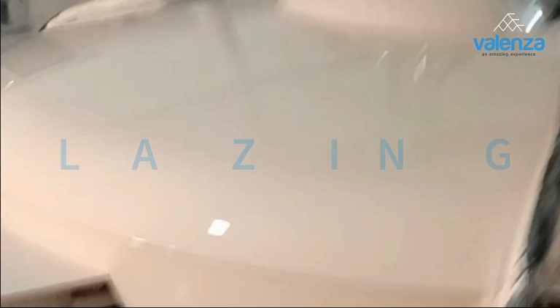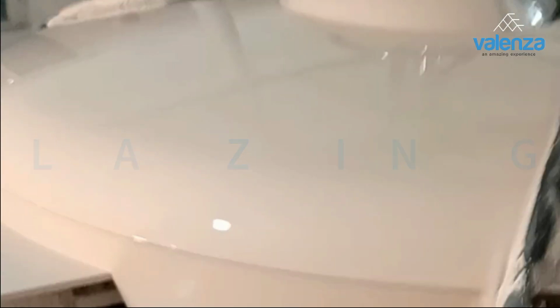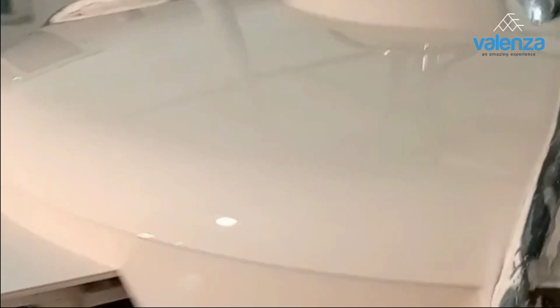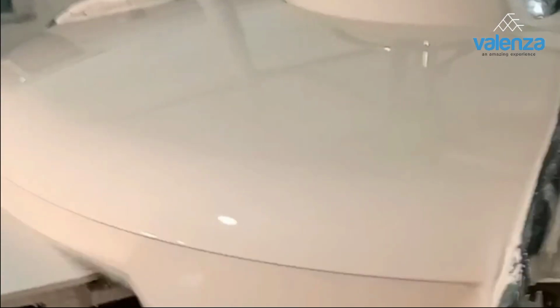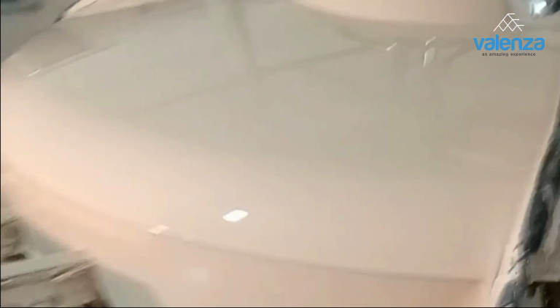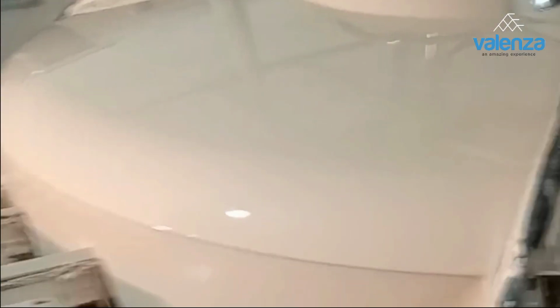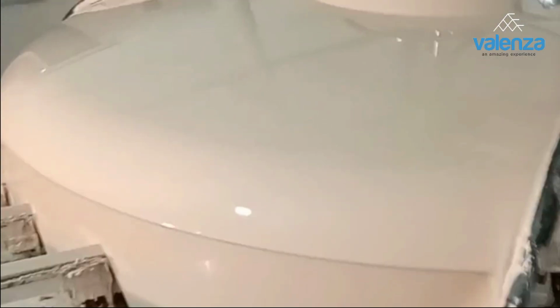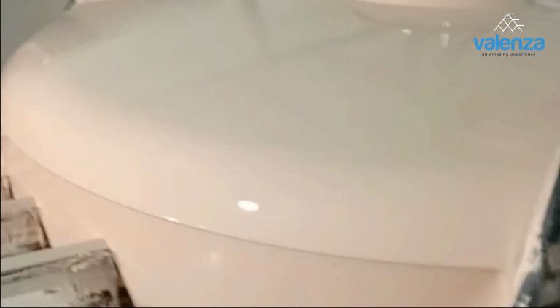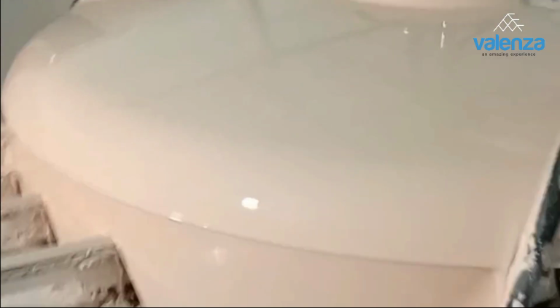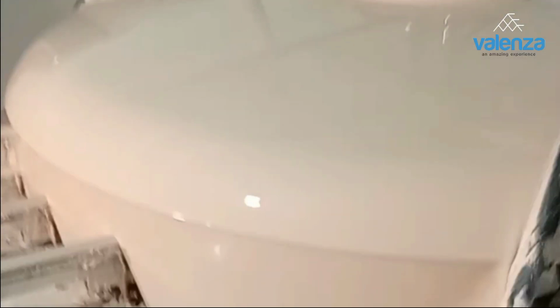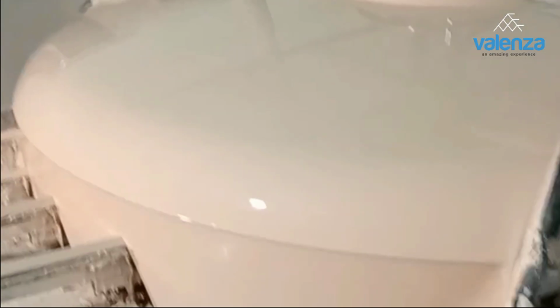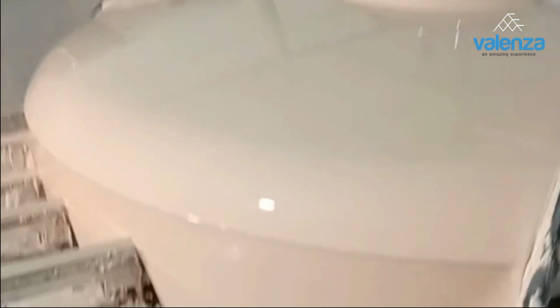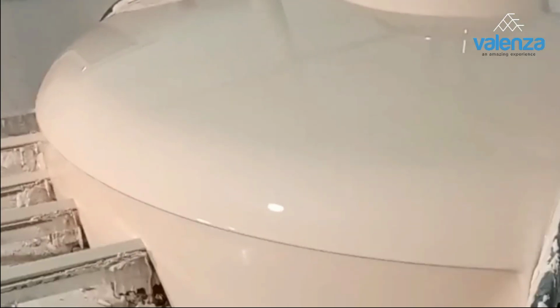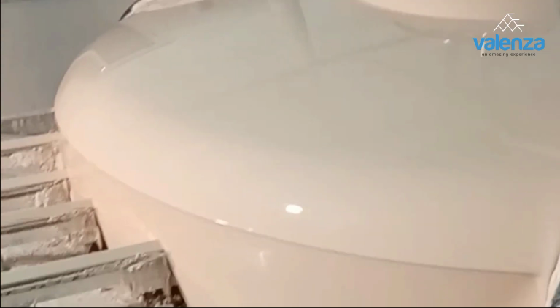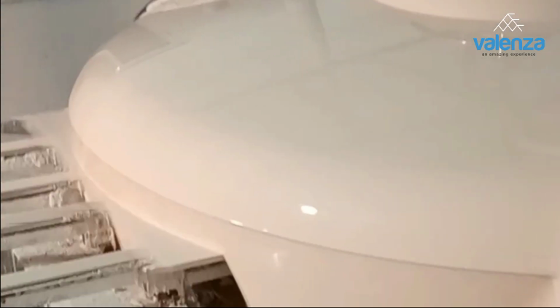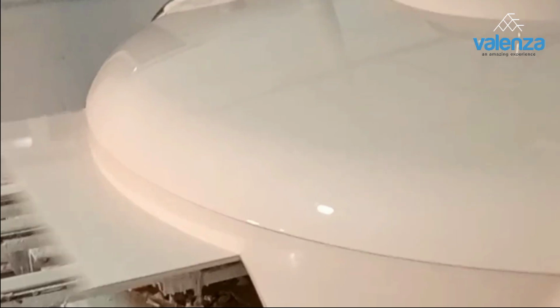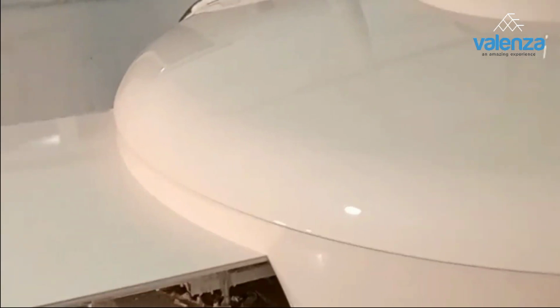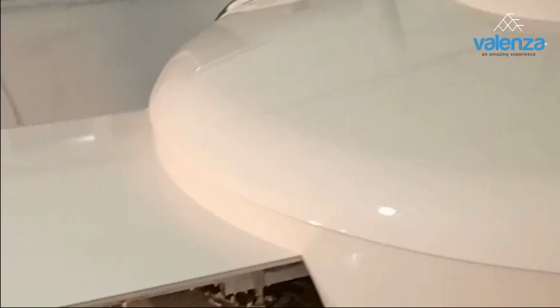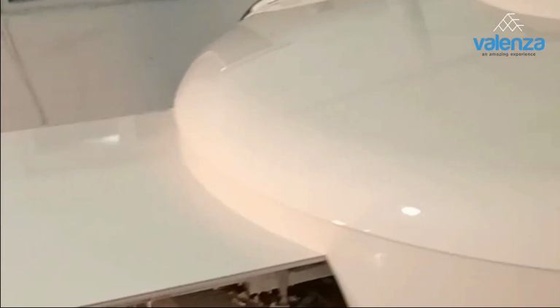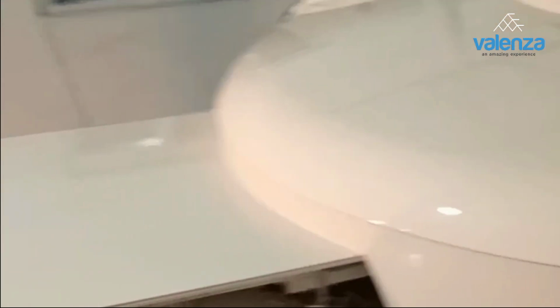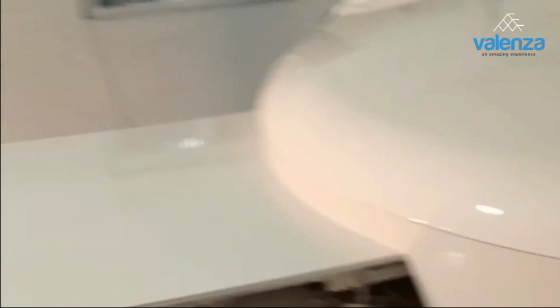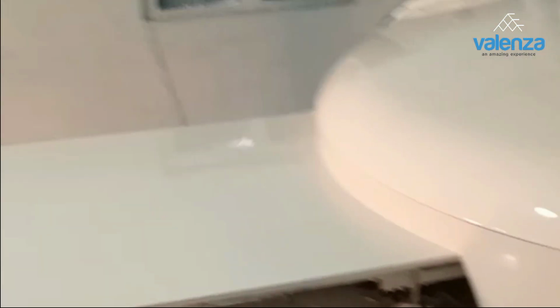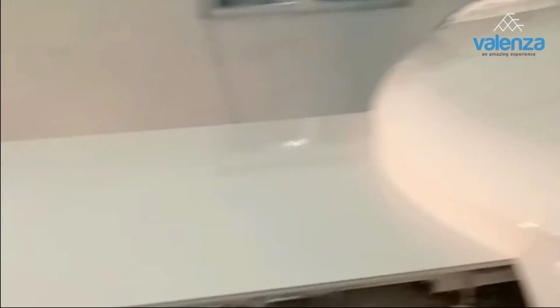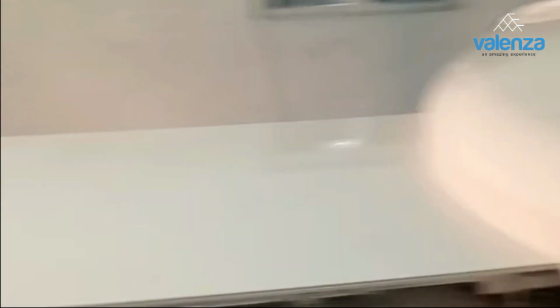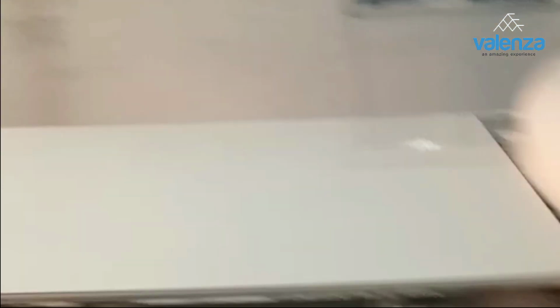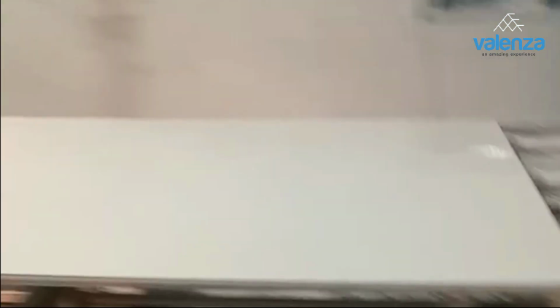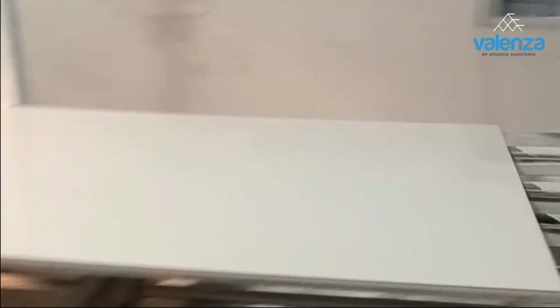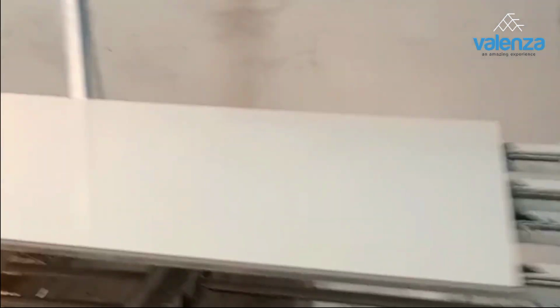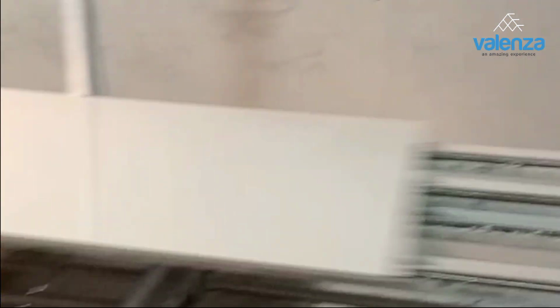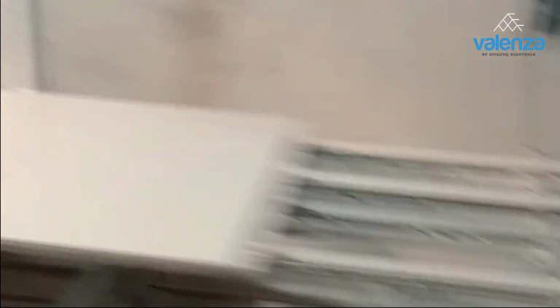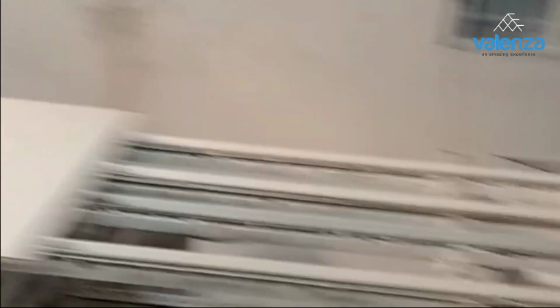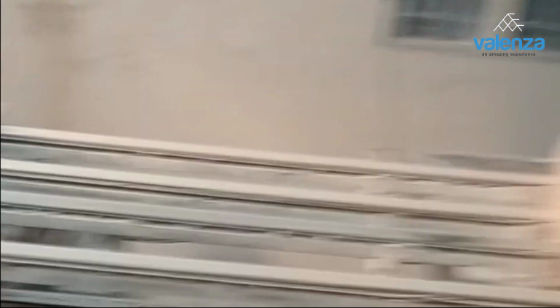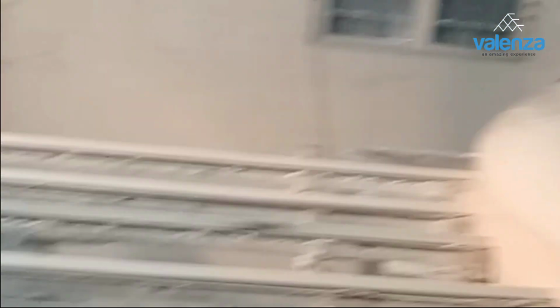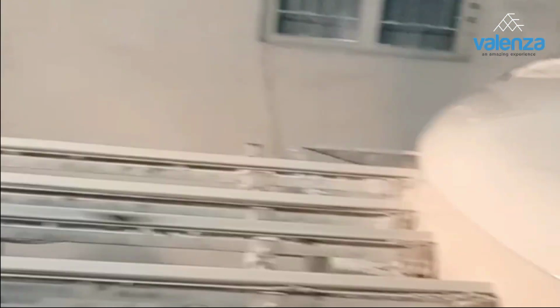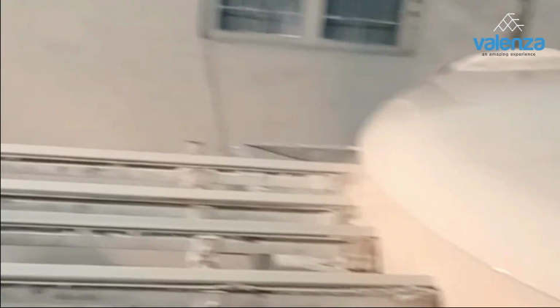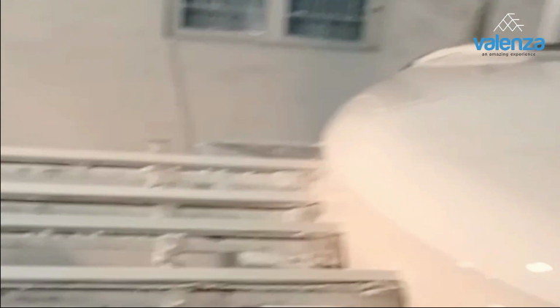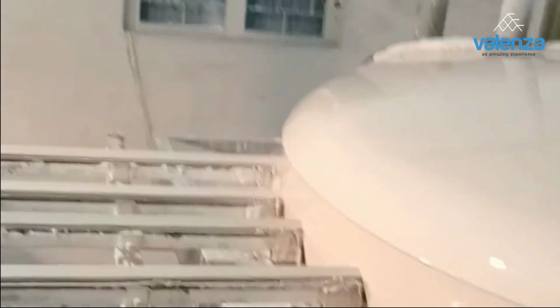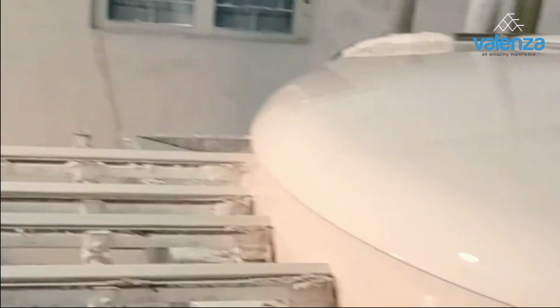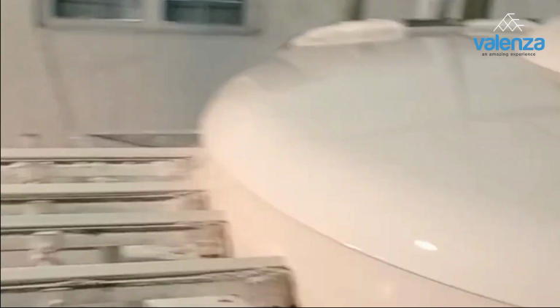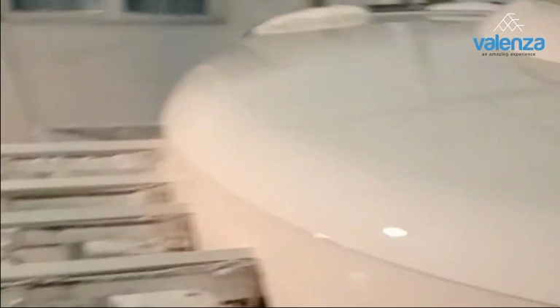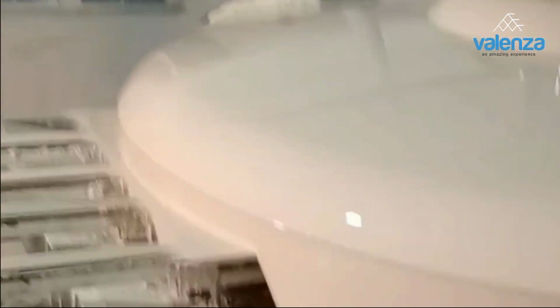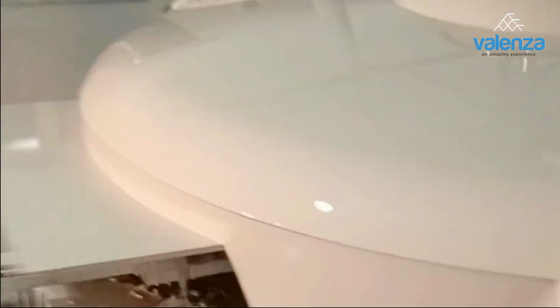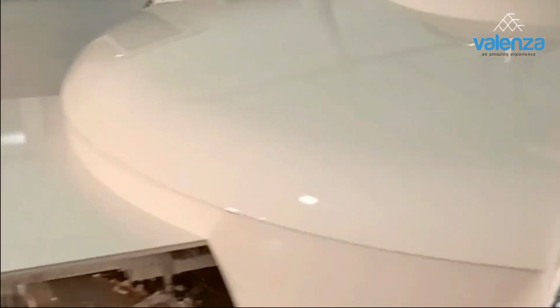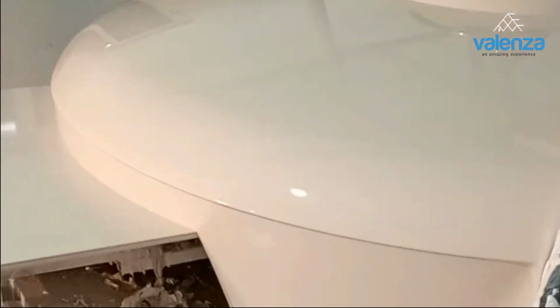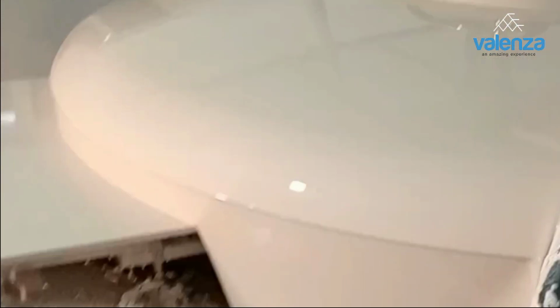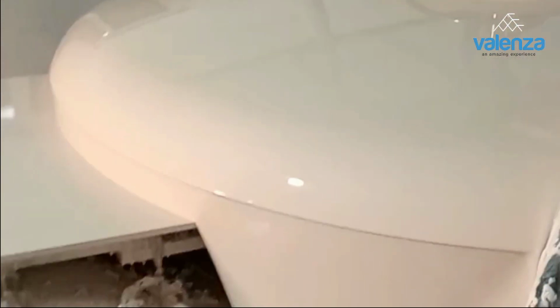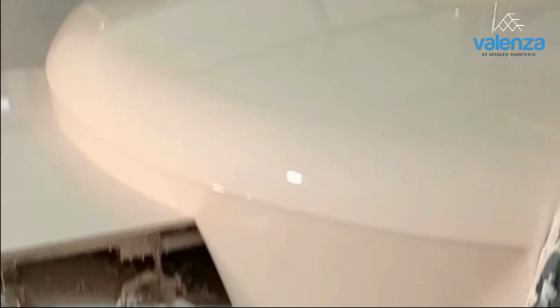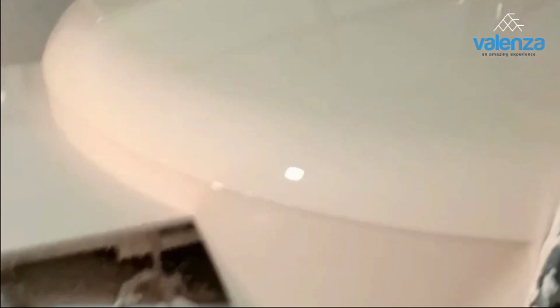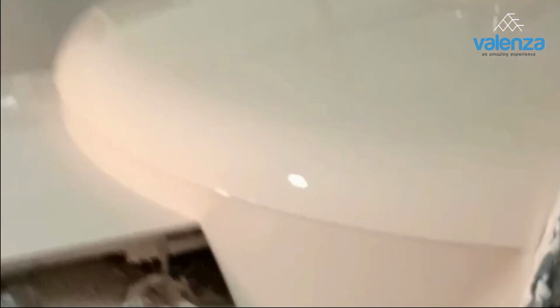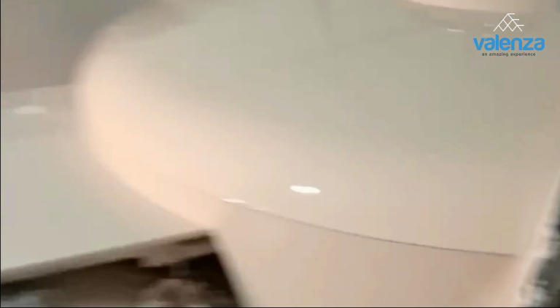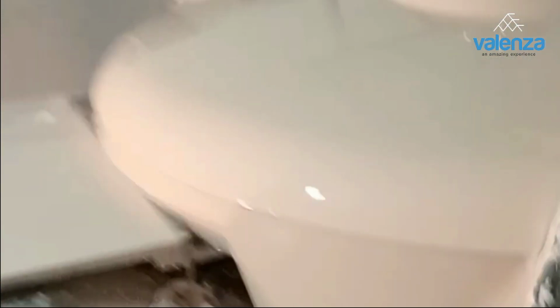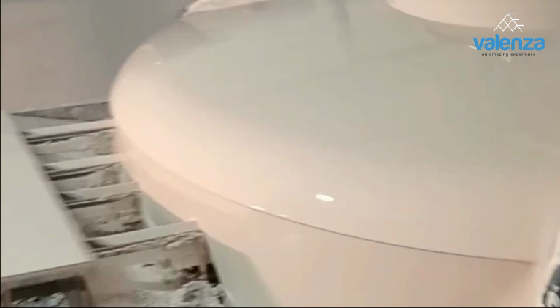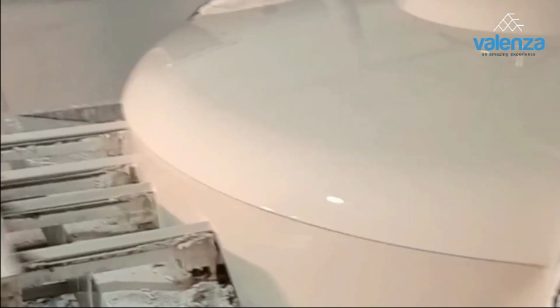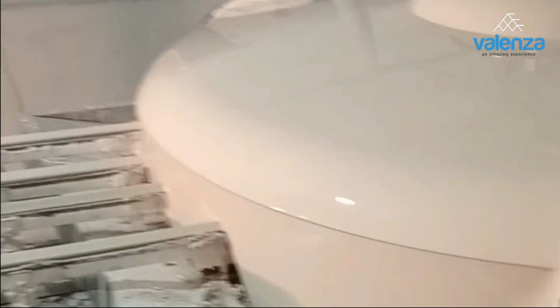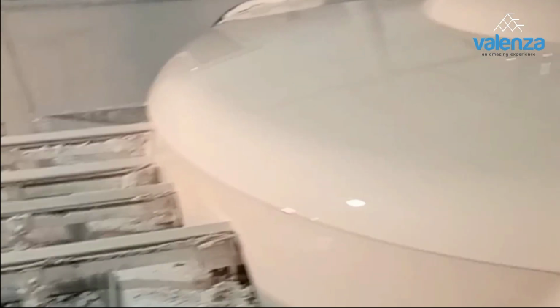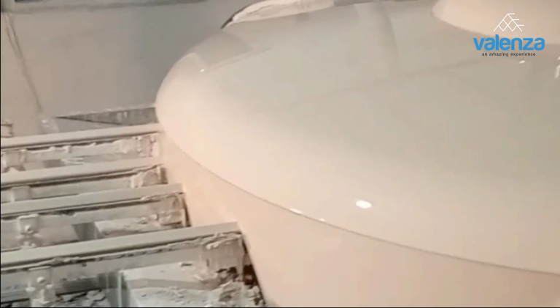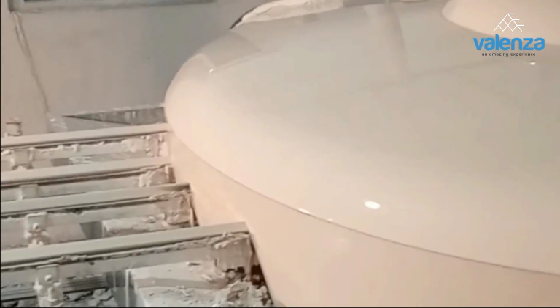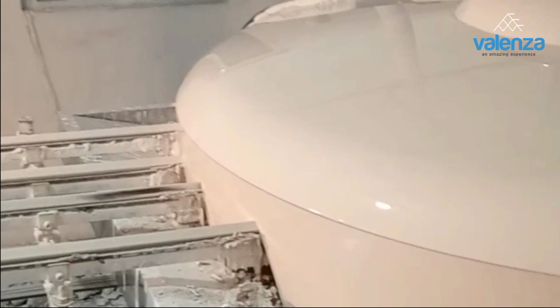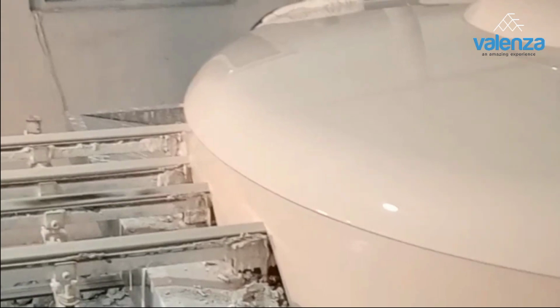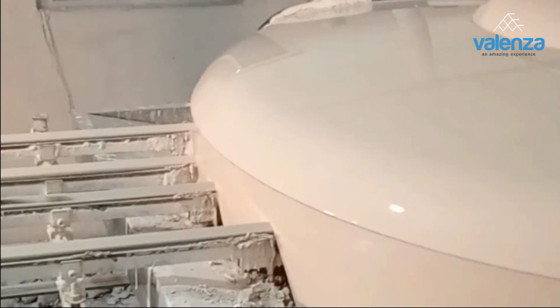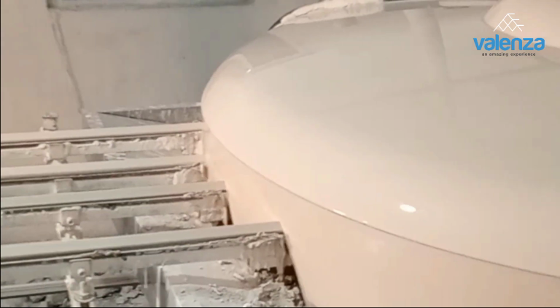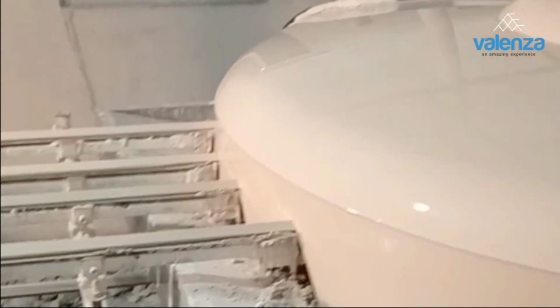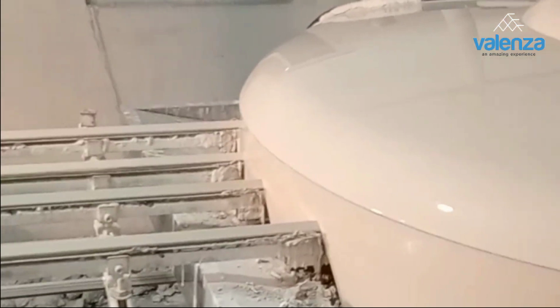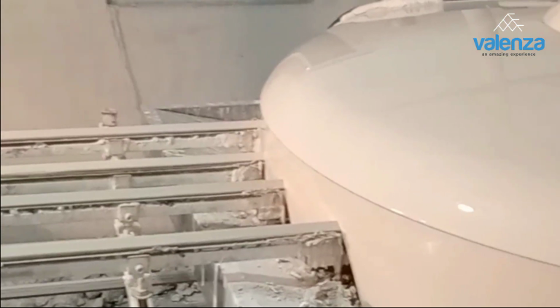Glazing is the next step in the manufacturing process. The glaze liquid is applied by pouring it directly onto the tile.